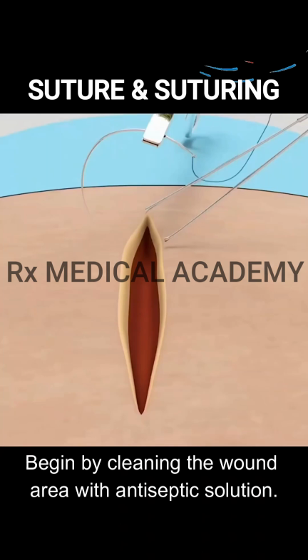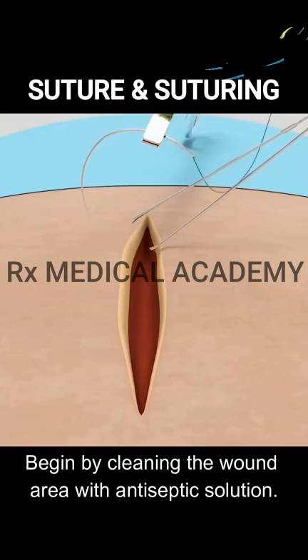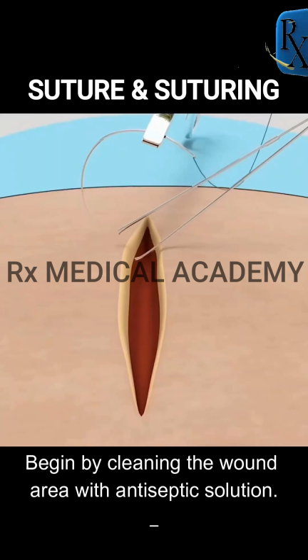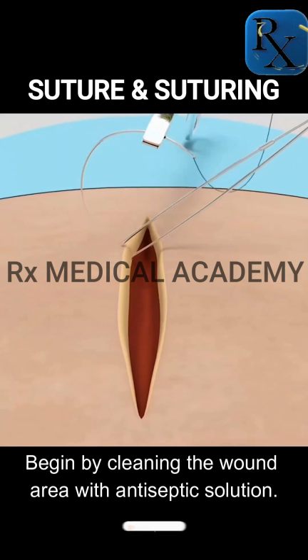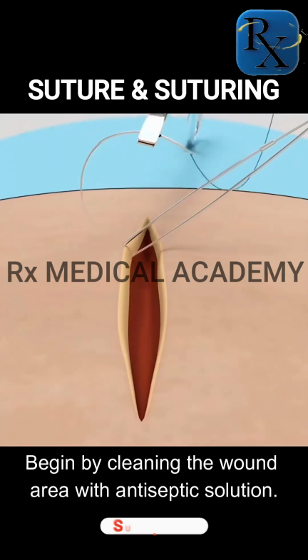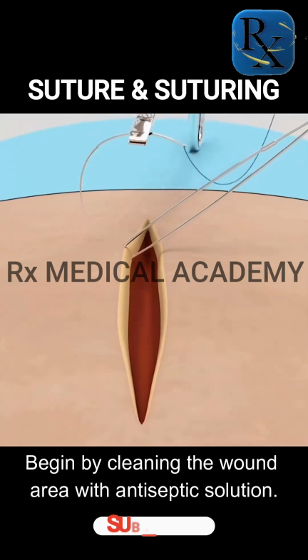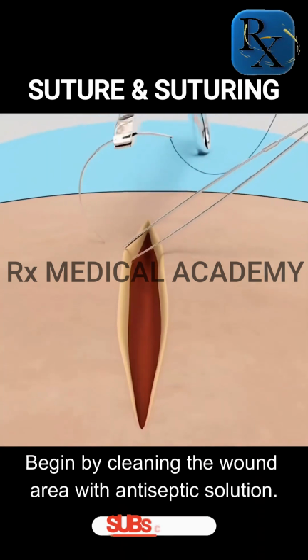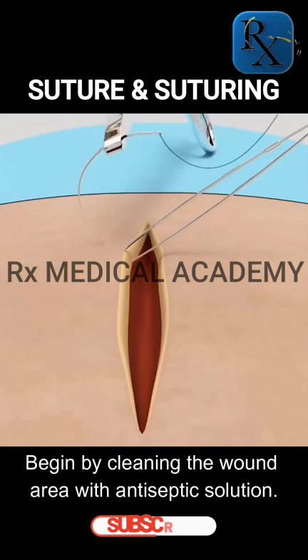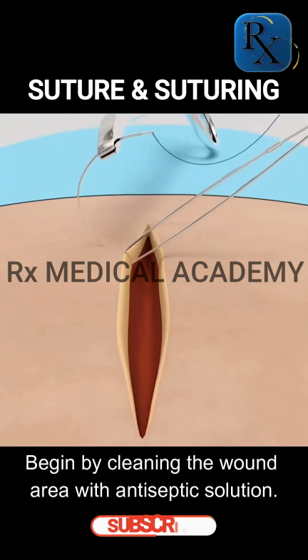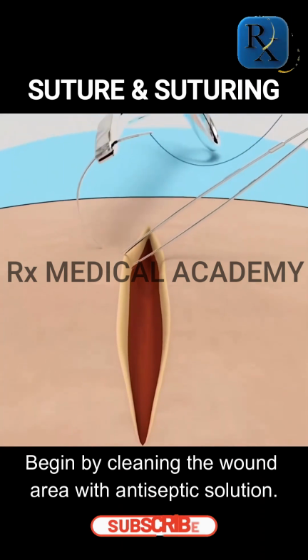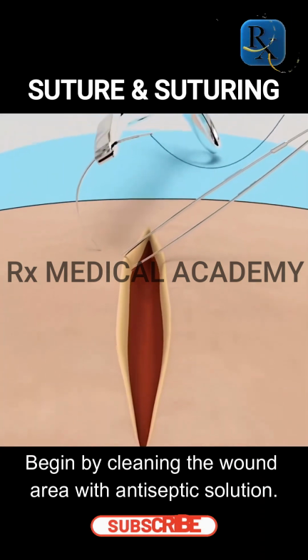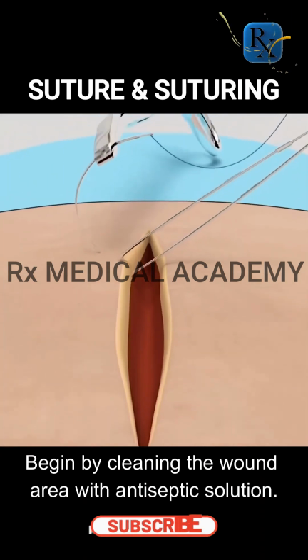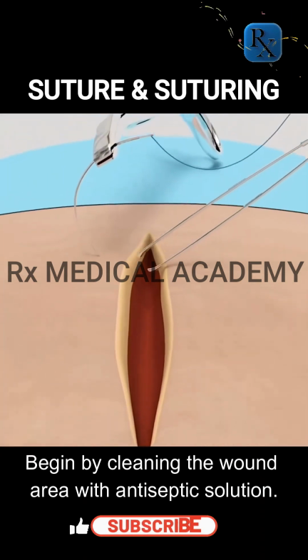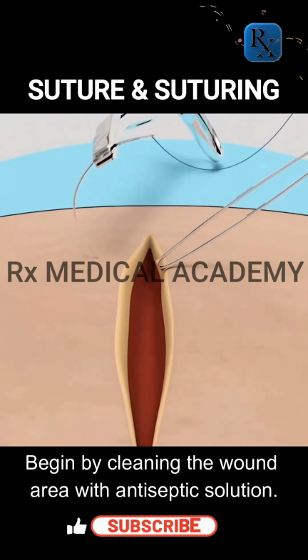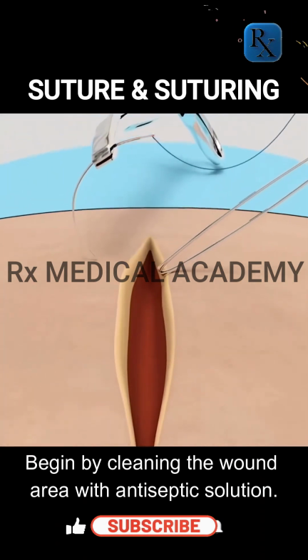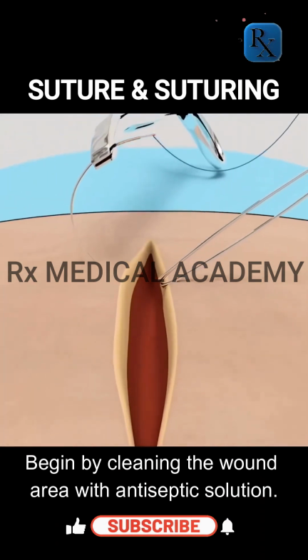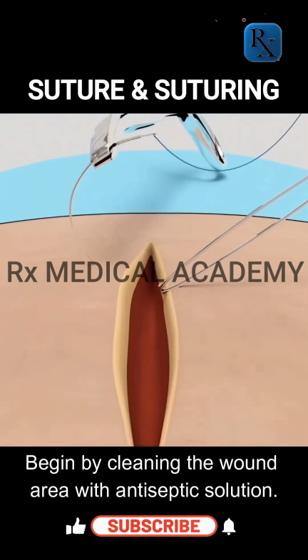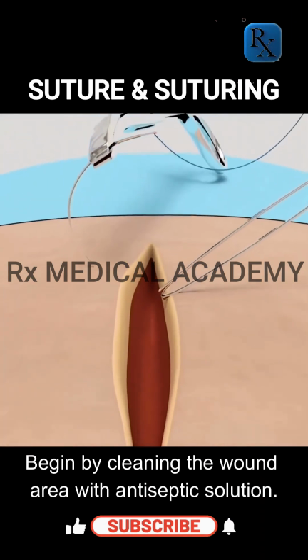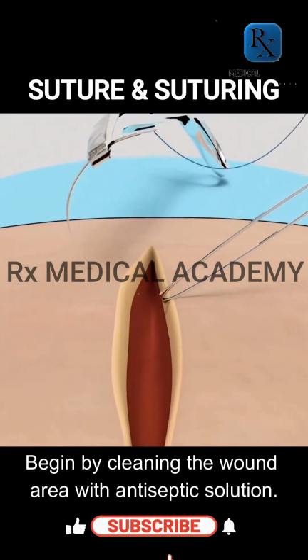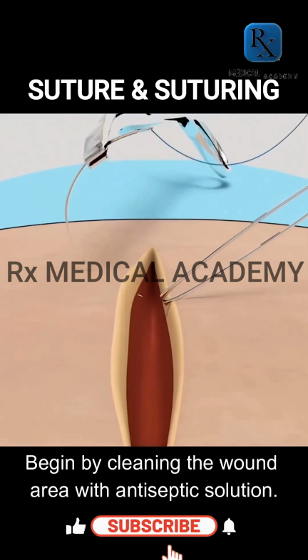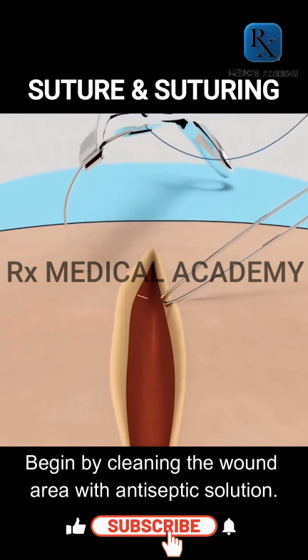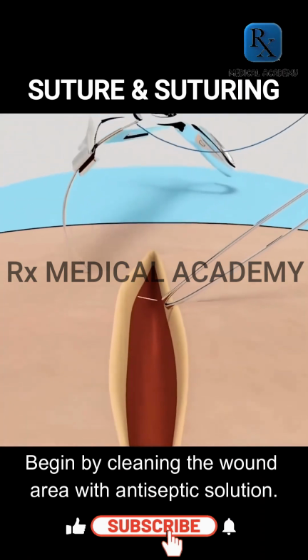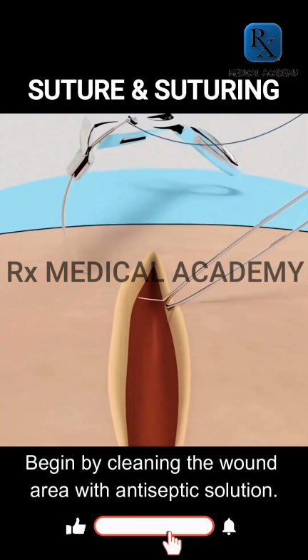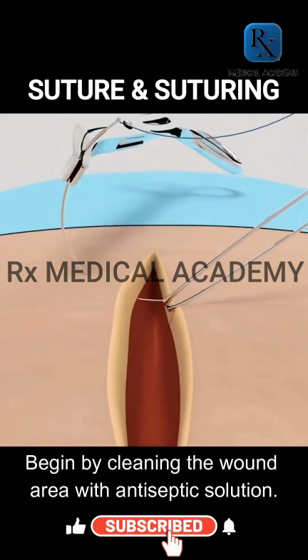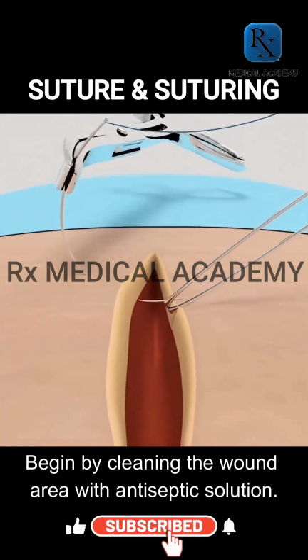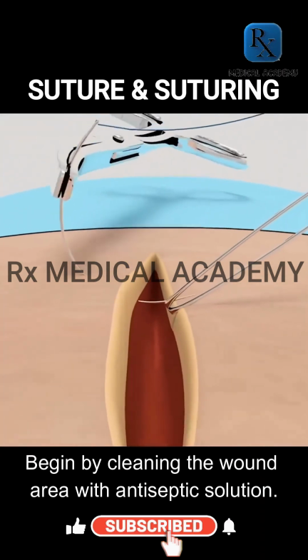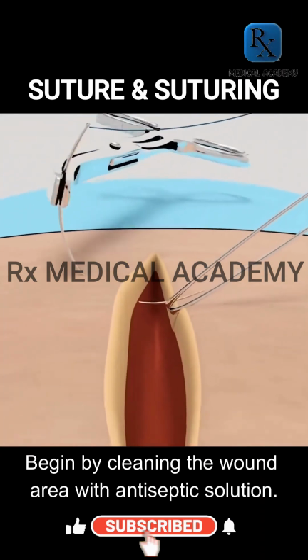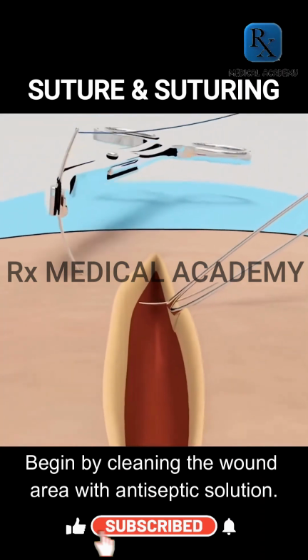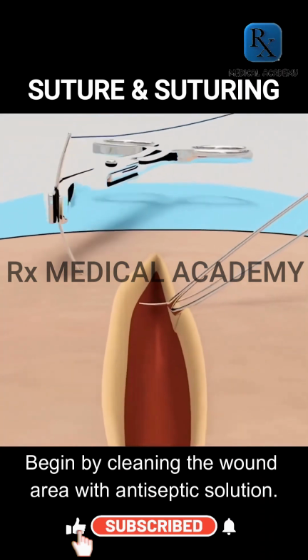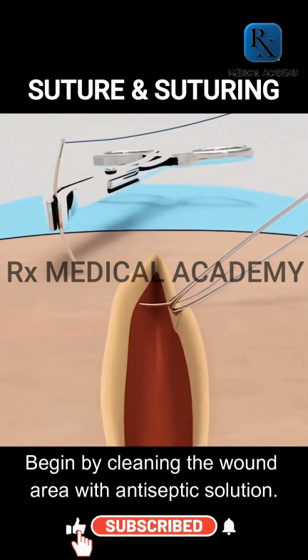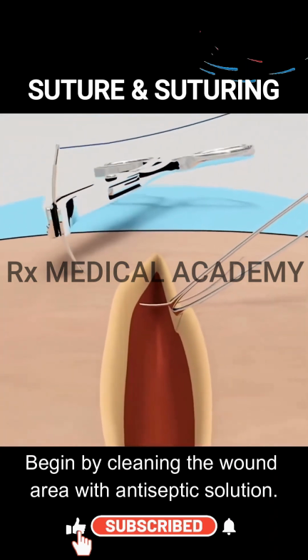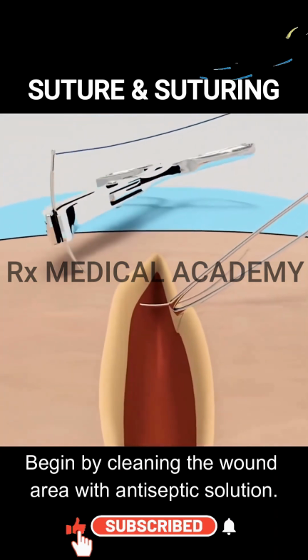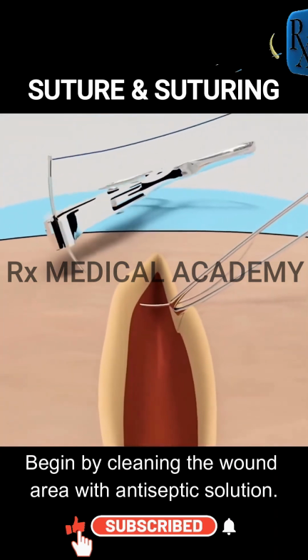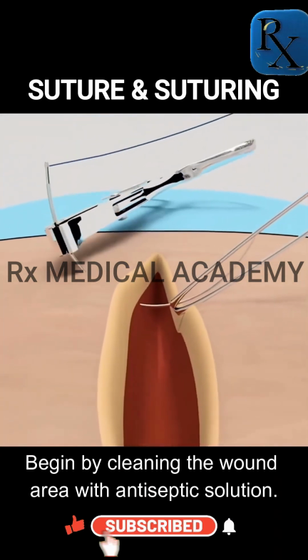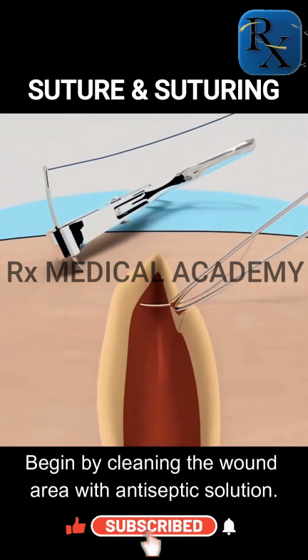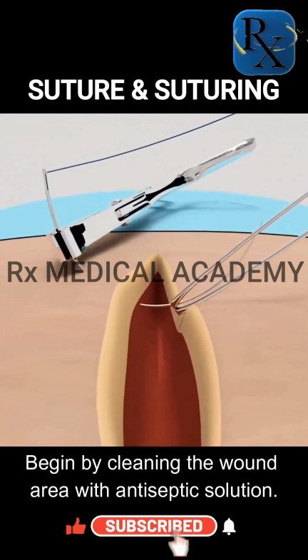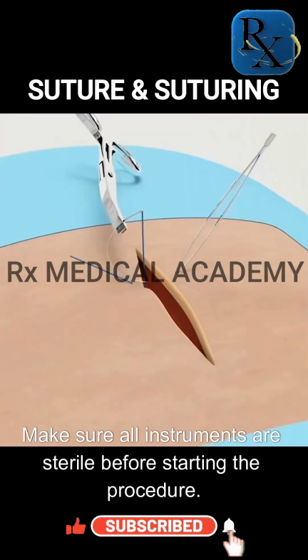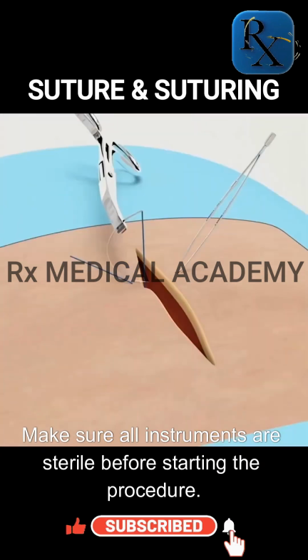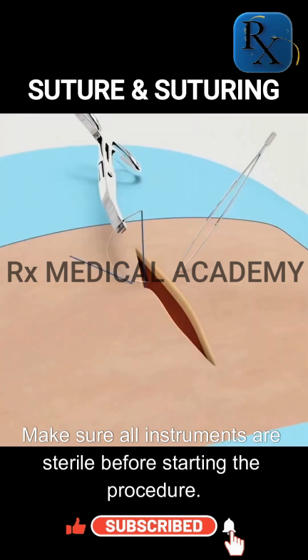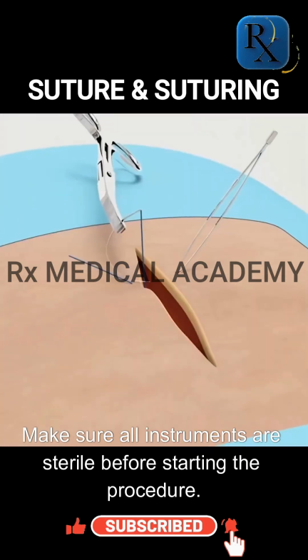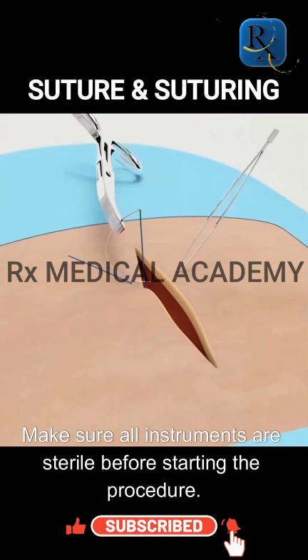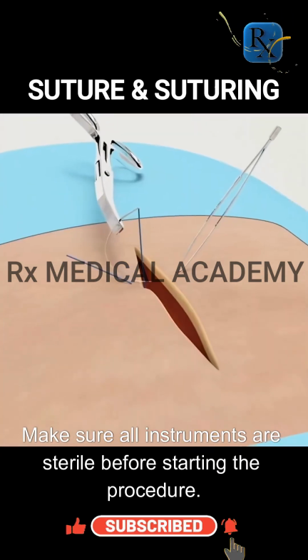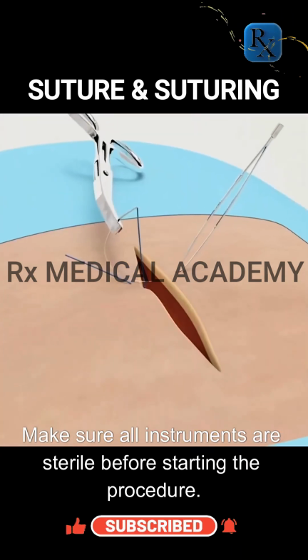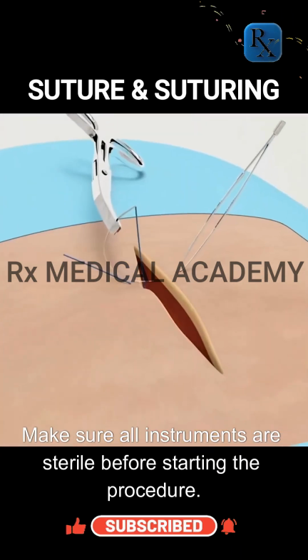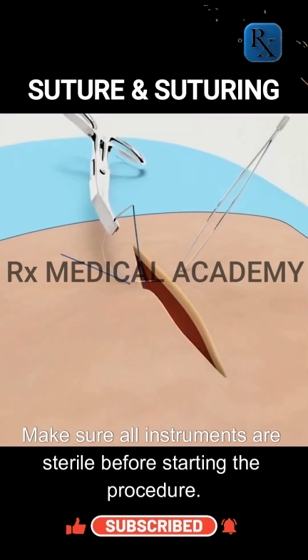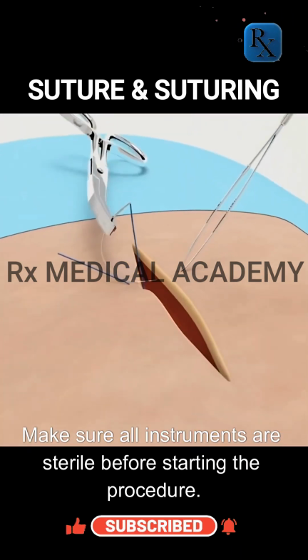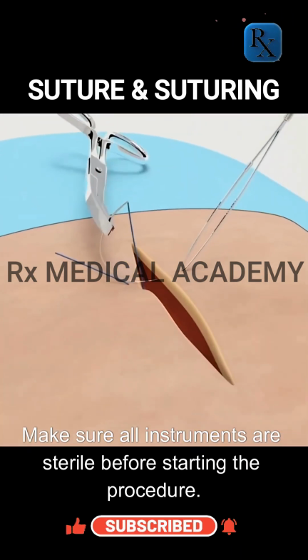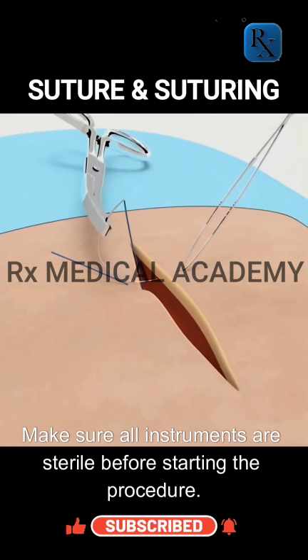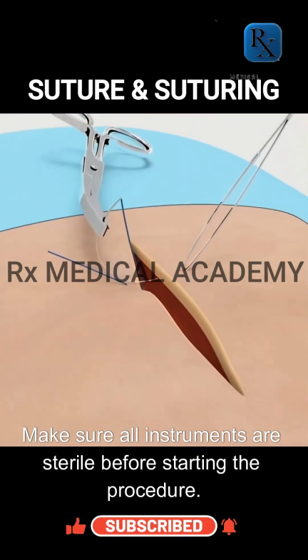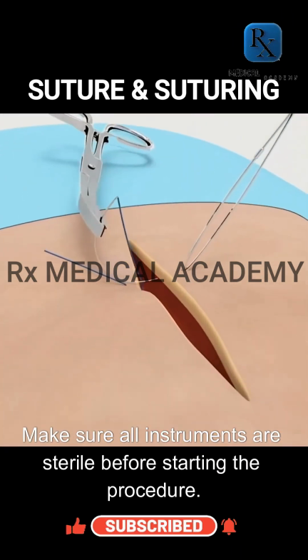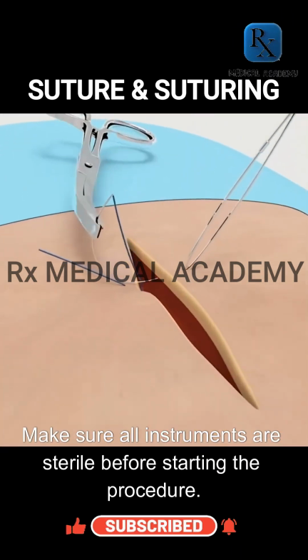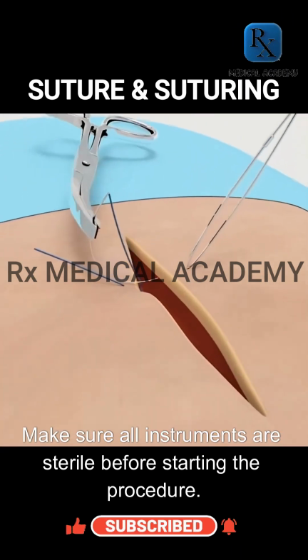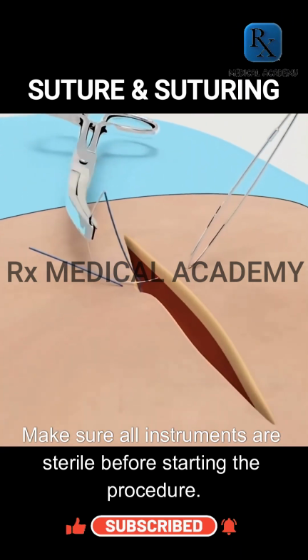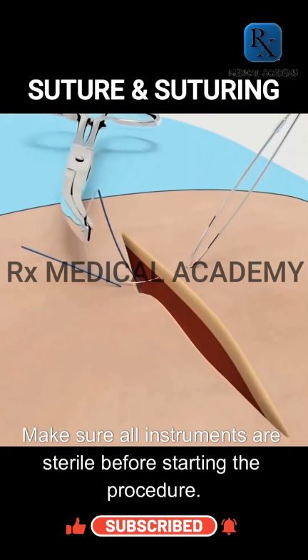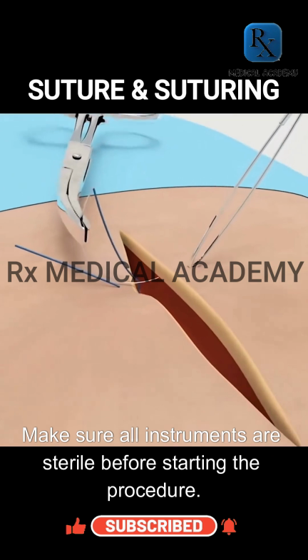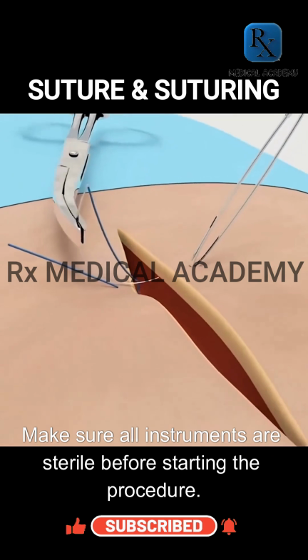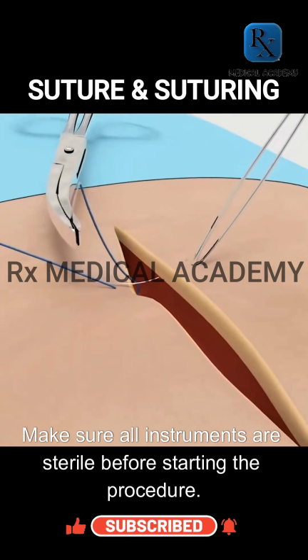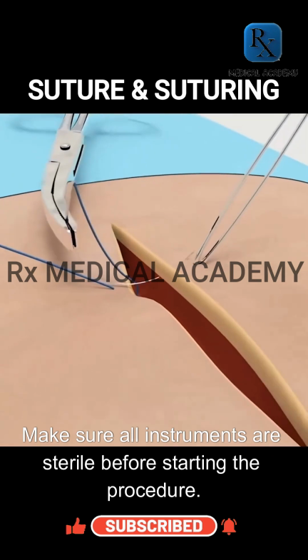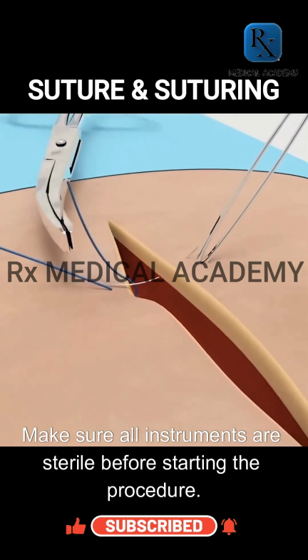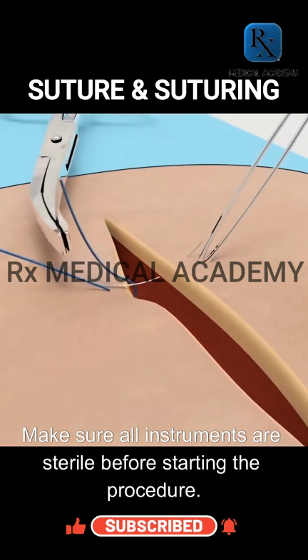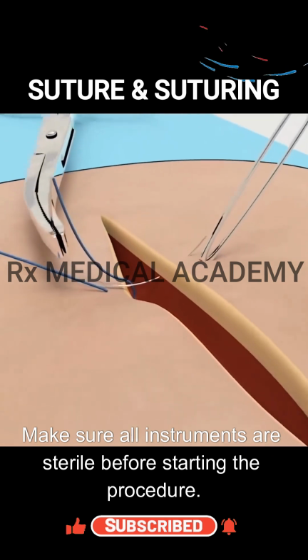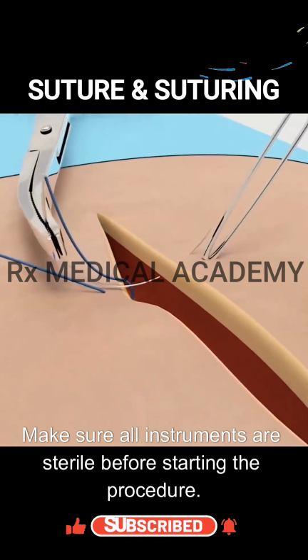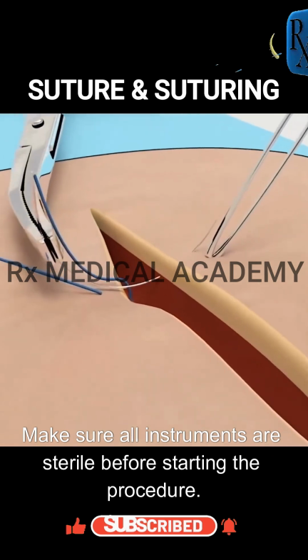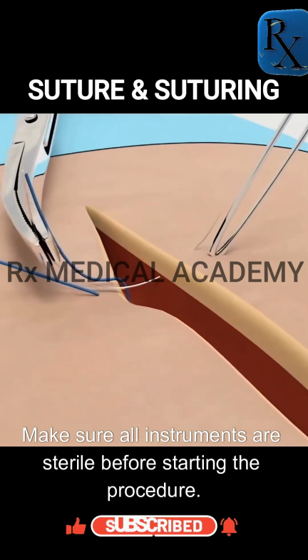Begin by cleaning the wound area with antiseptic solution. Make sure all instruments are sterile before starting the procedure.